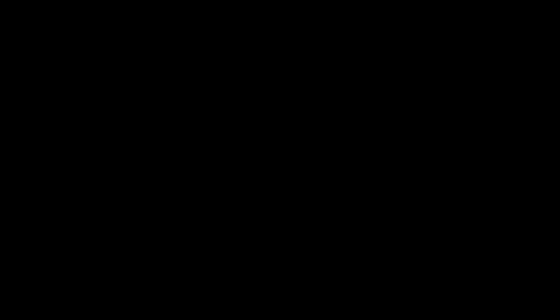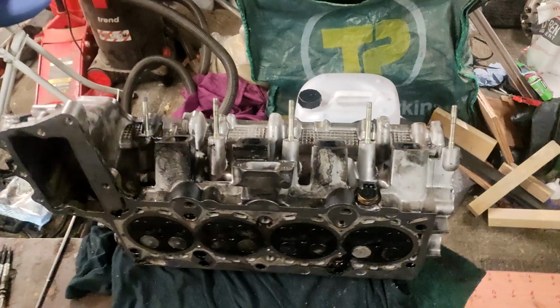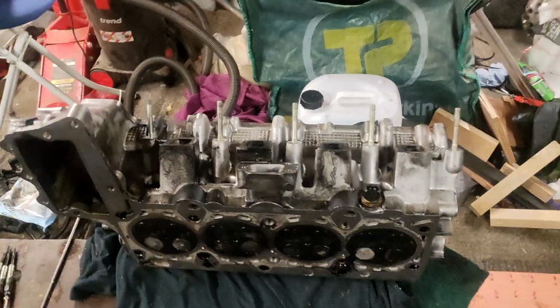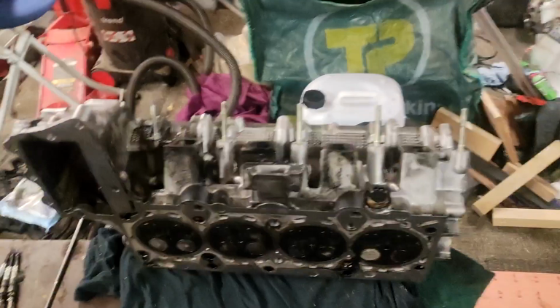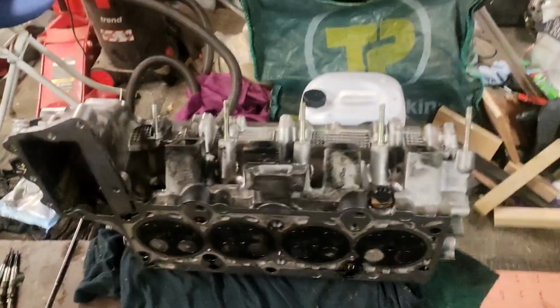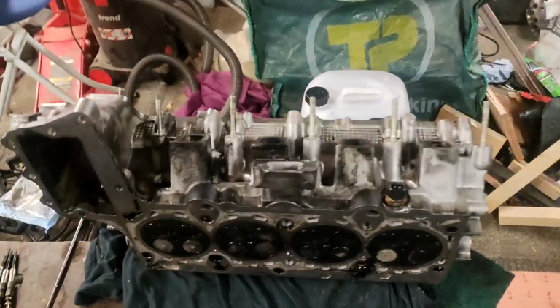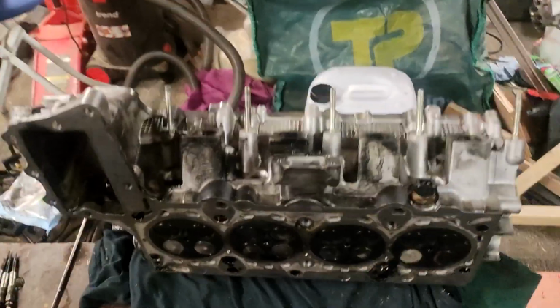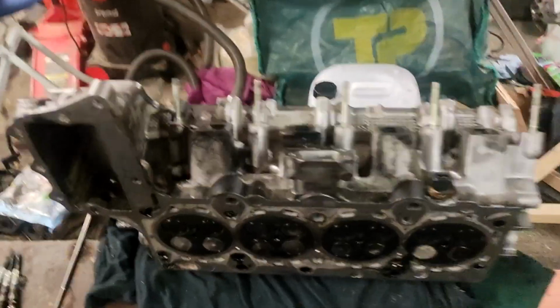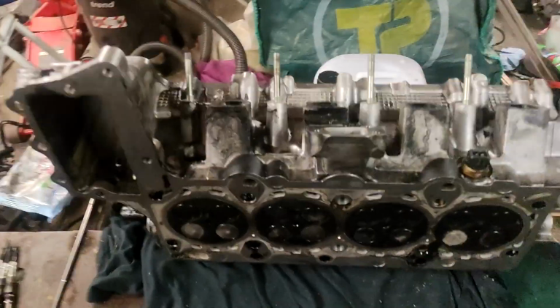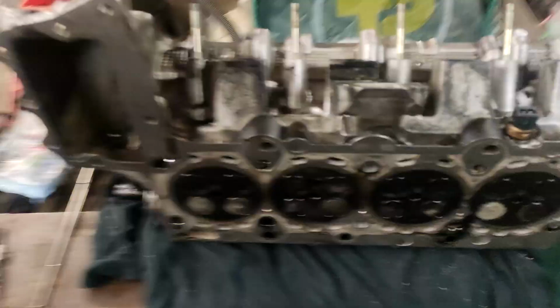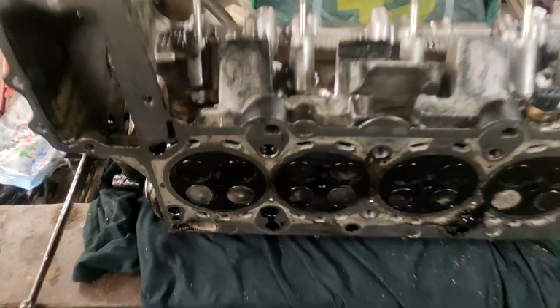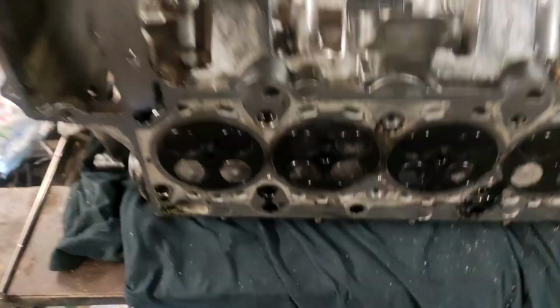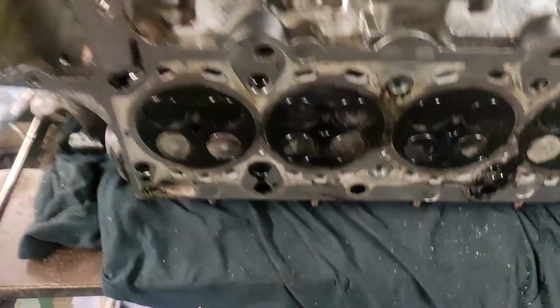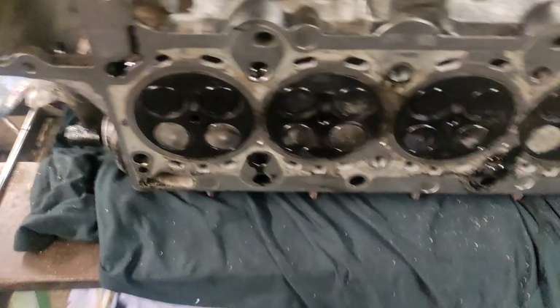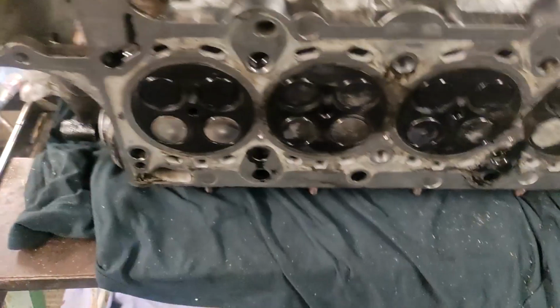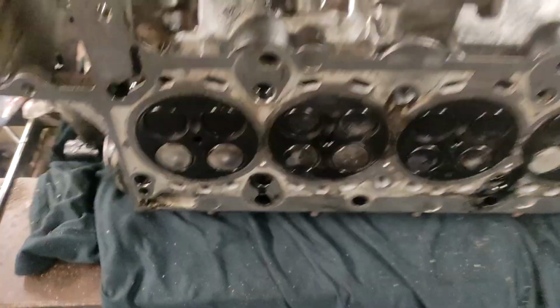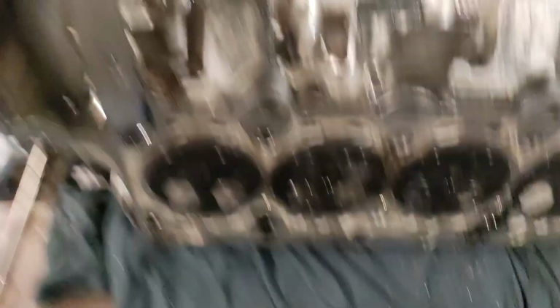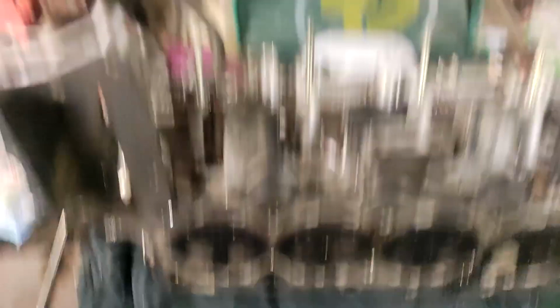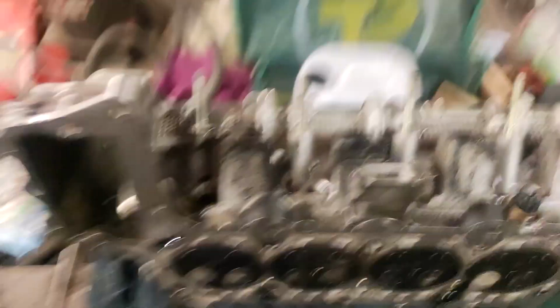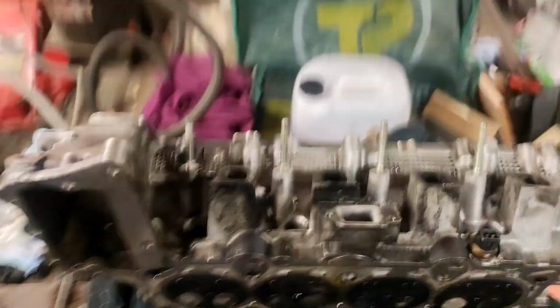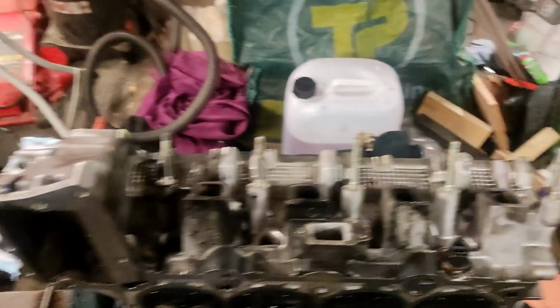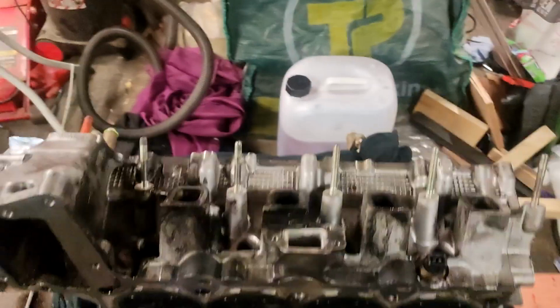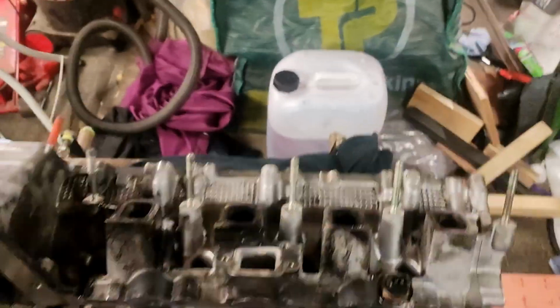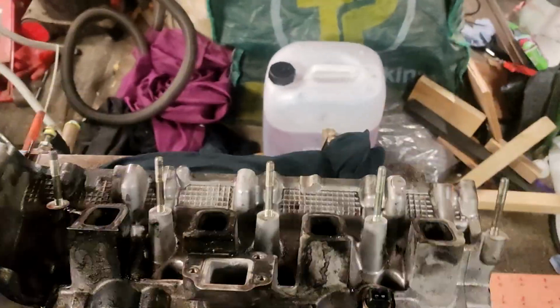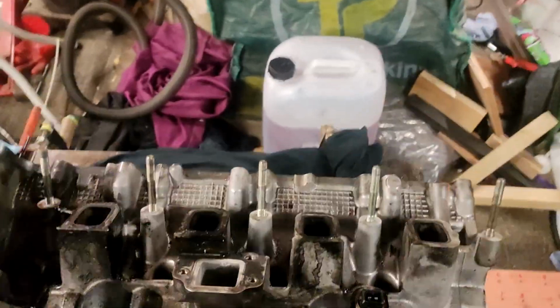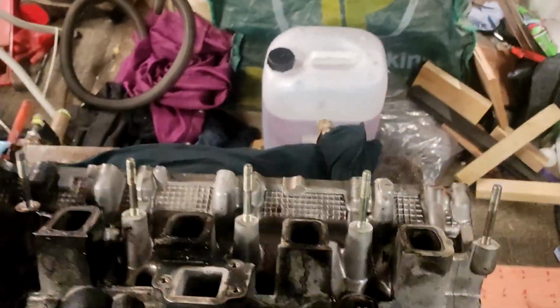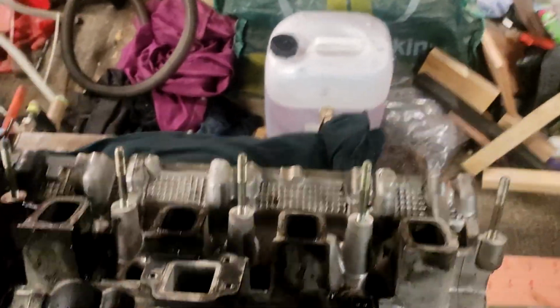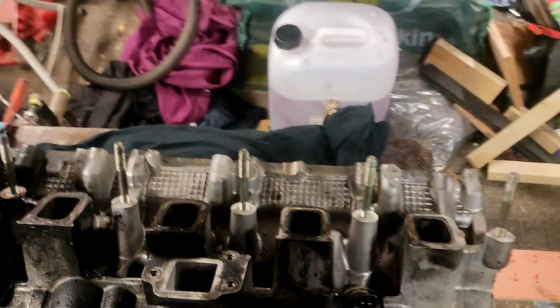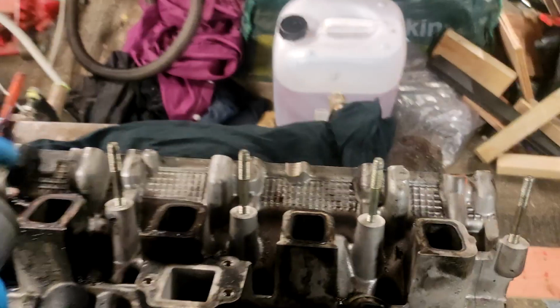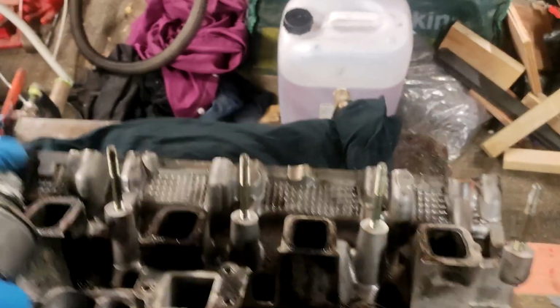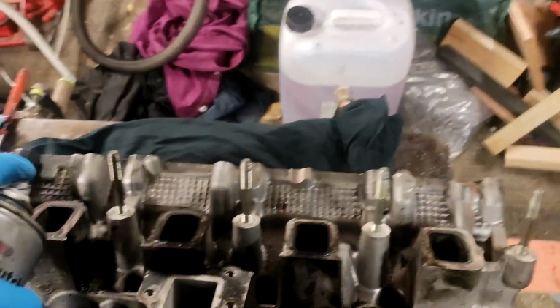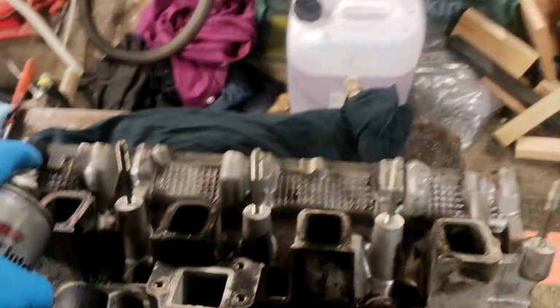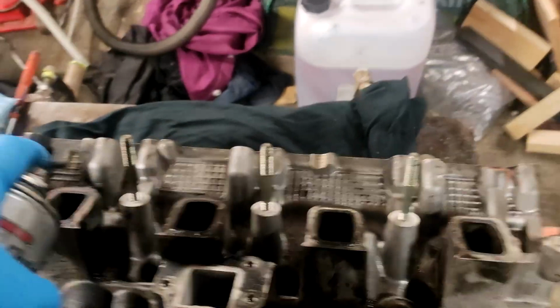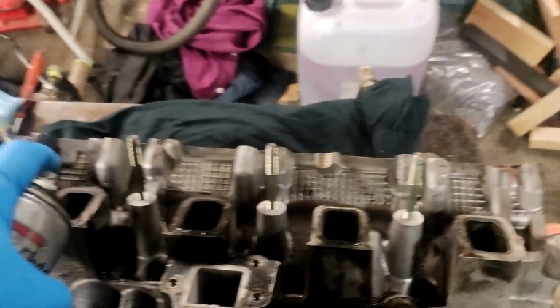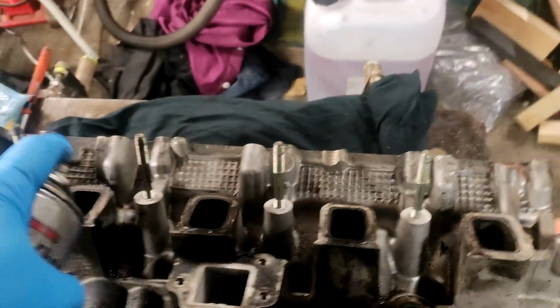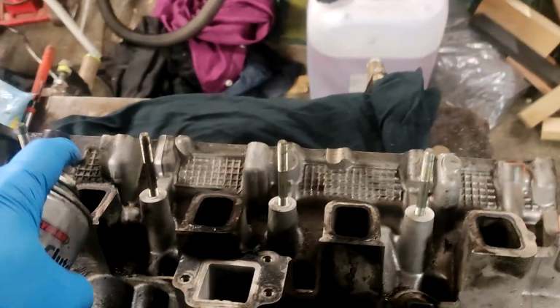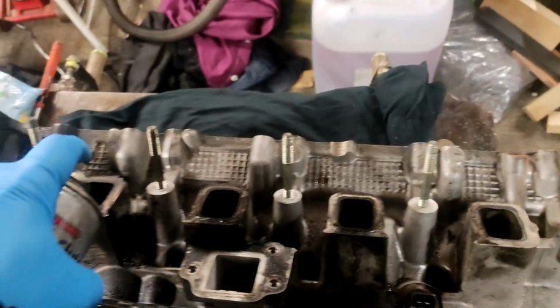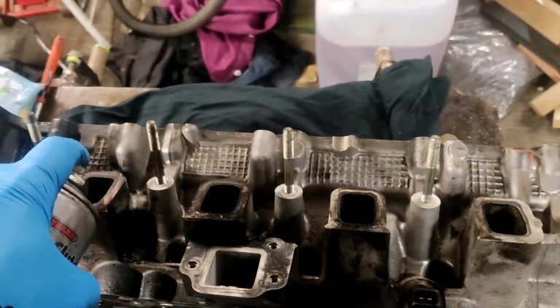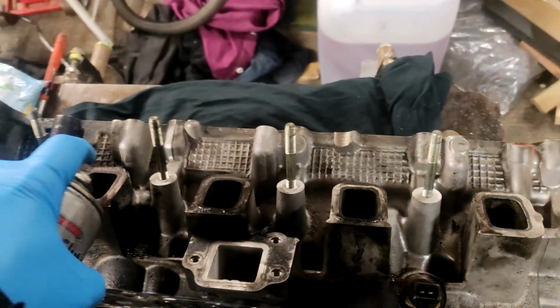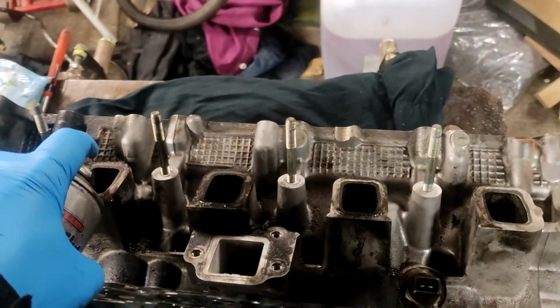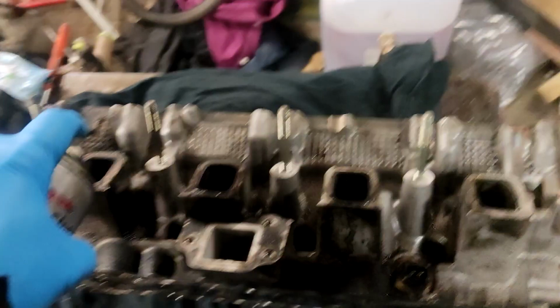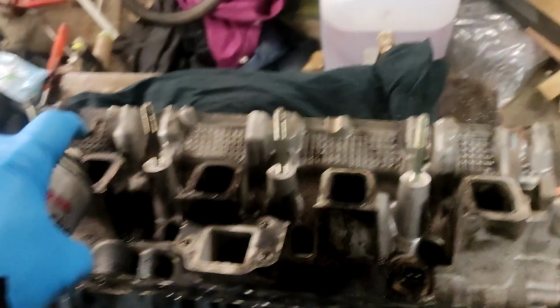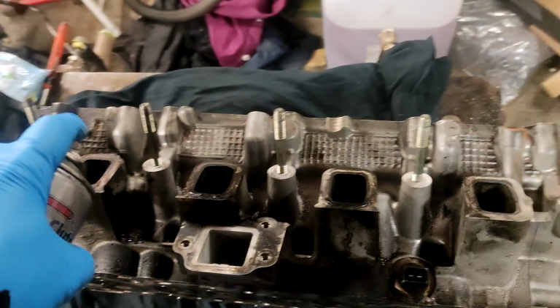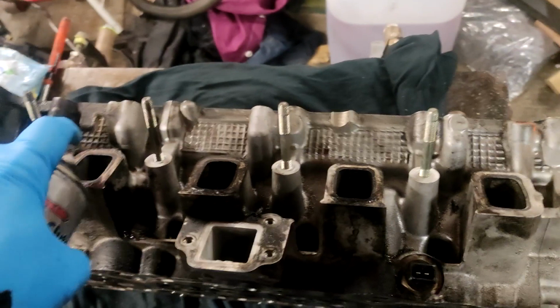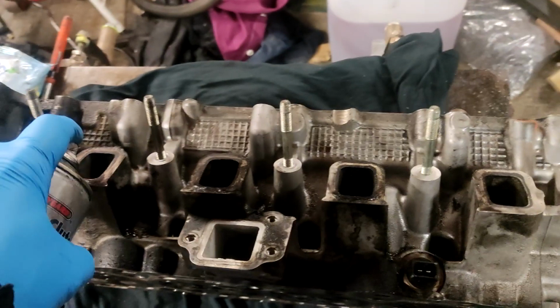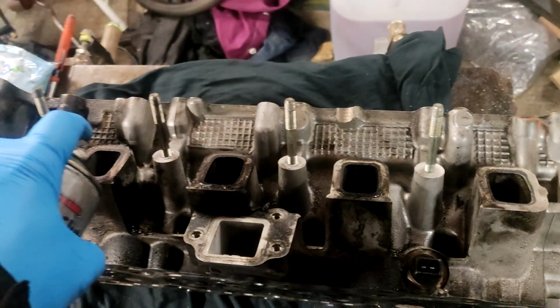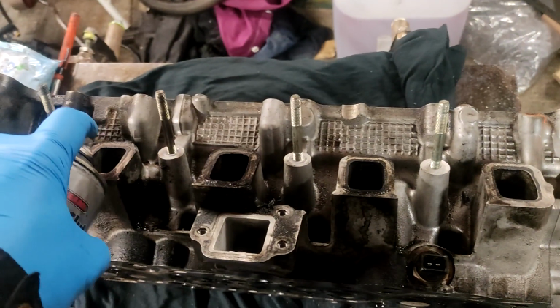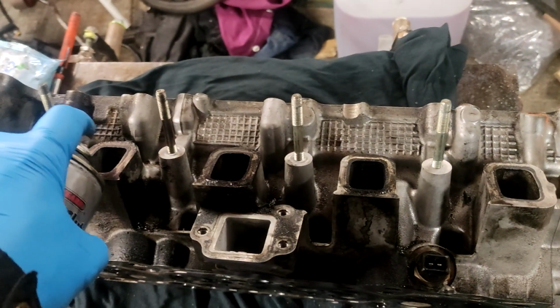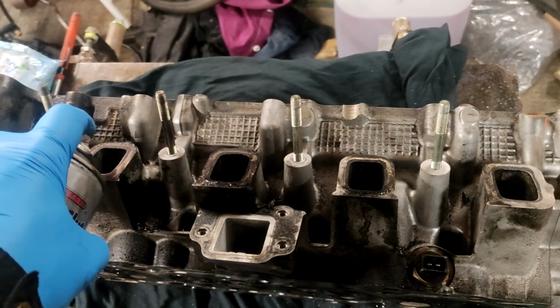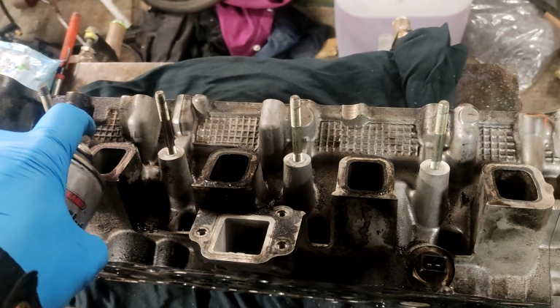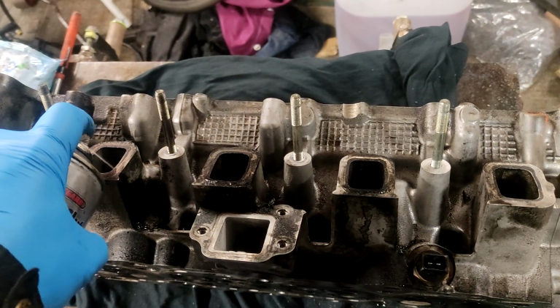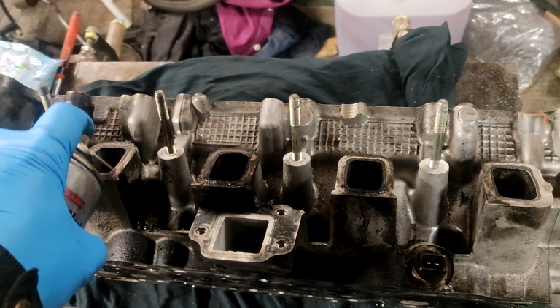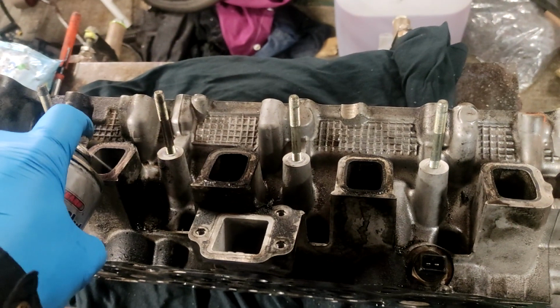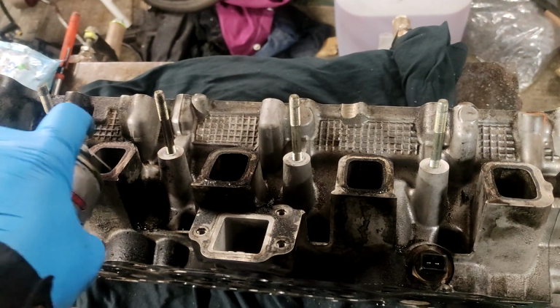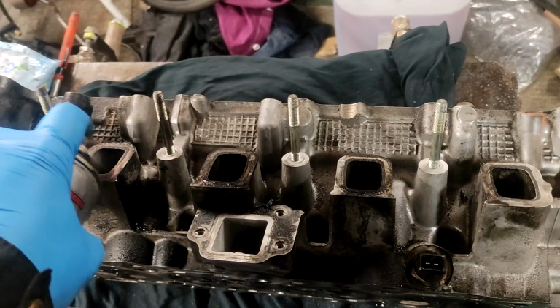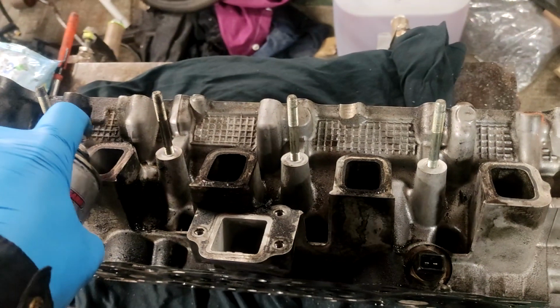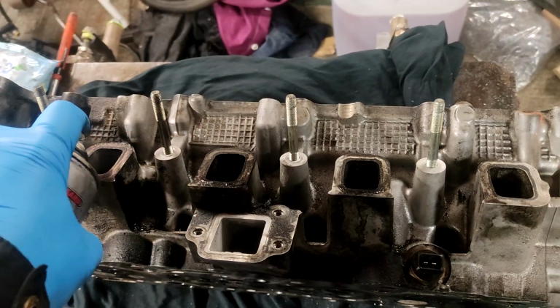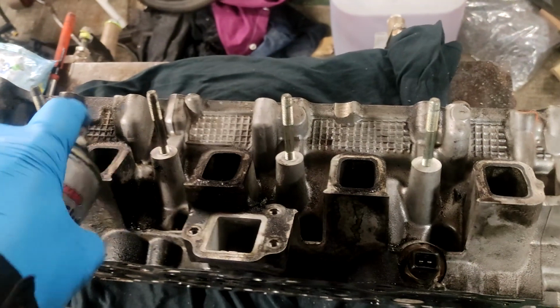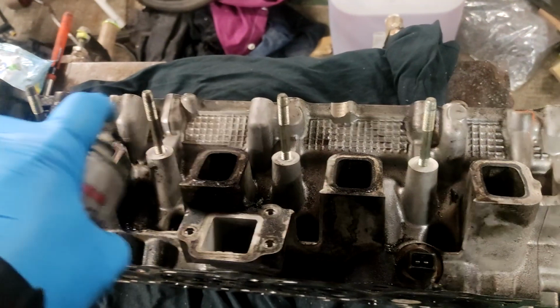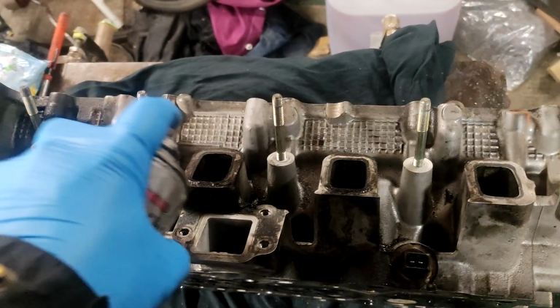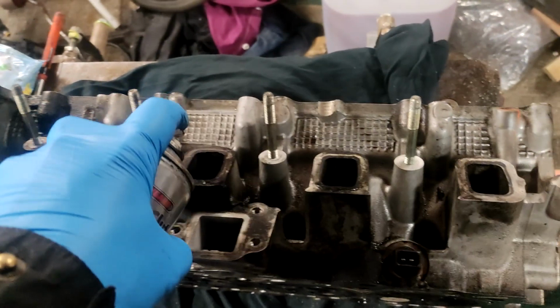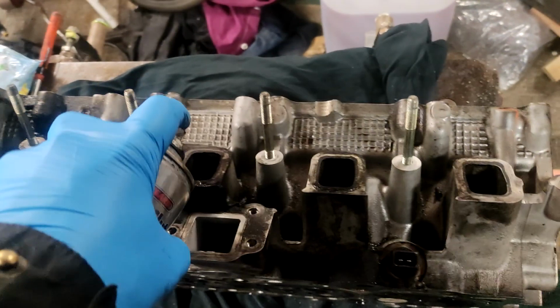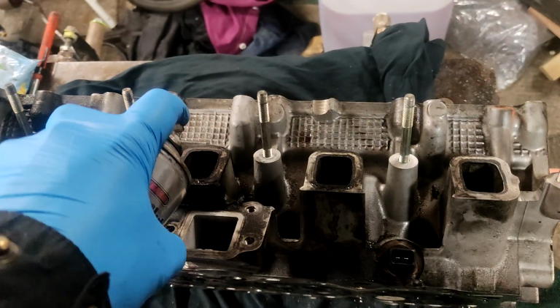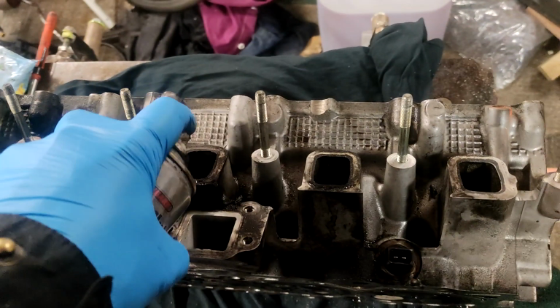Alright, let's repeat the process for the intake side. Make sure you just put it in the intake.